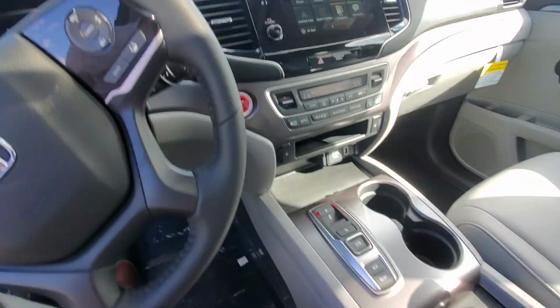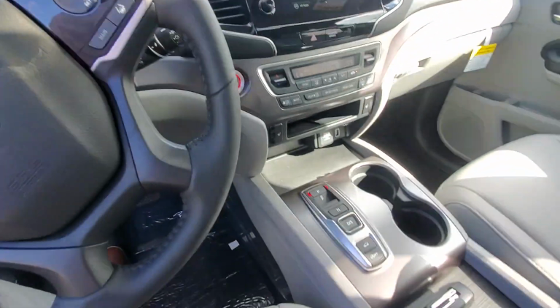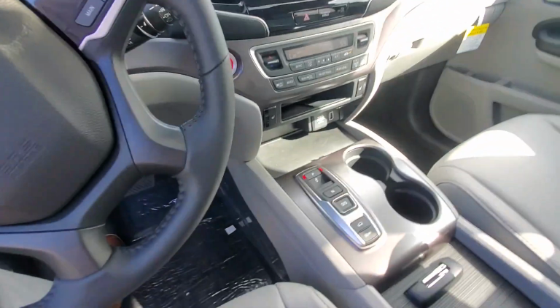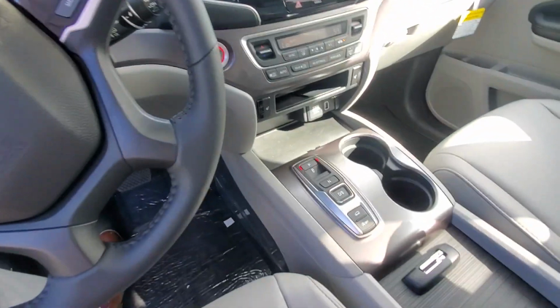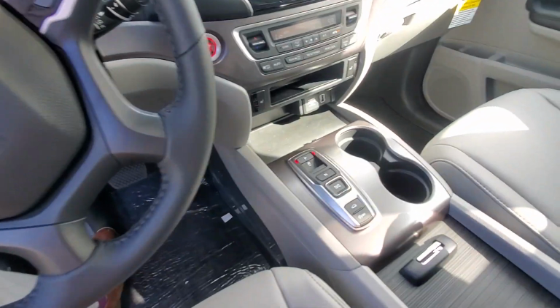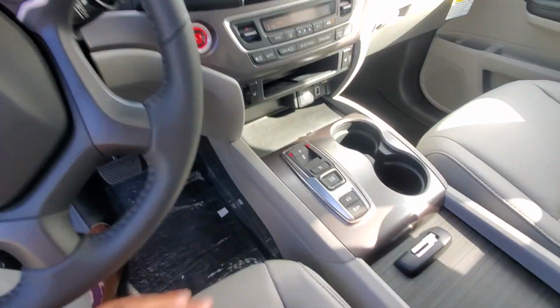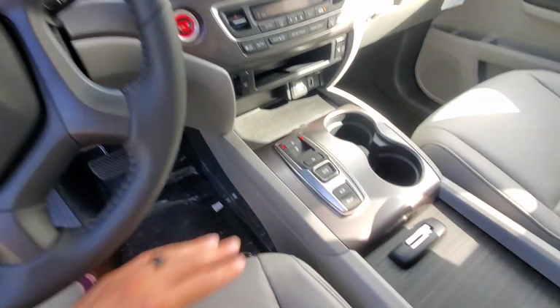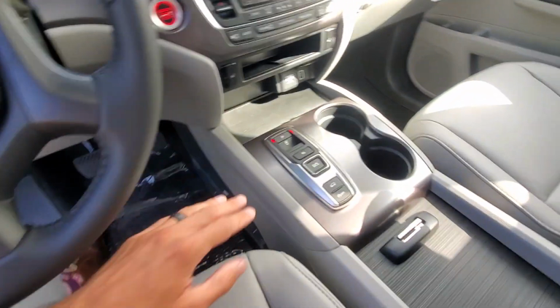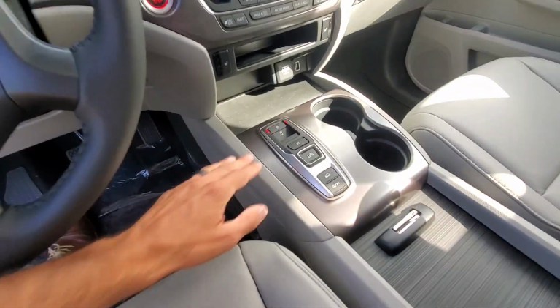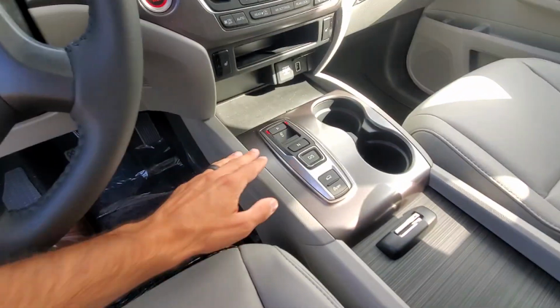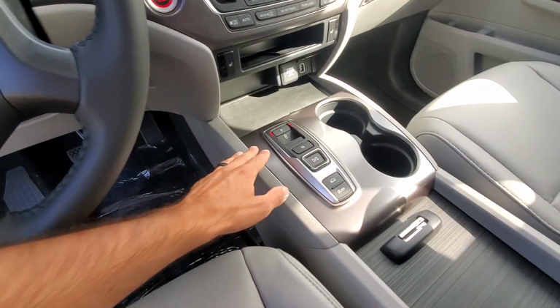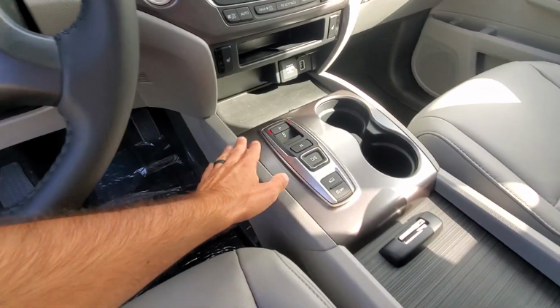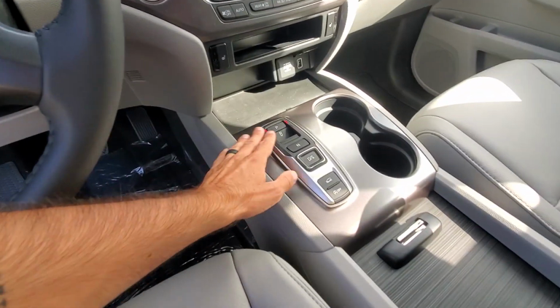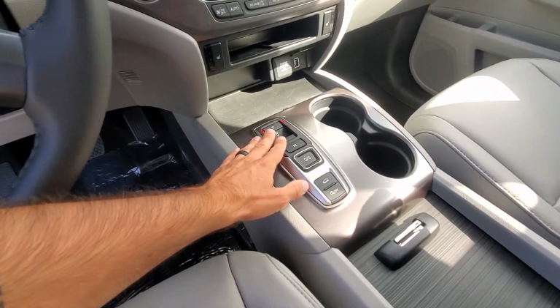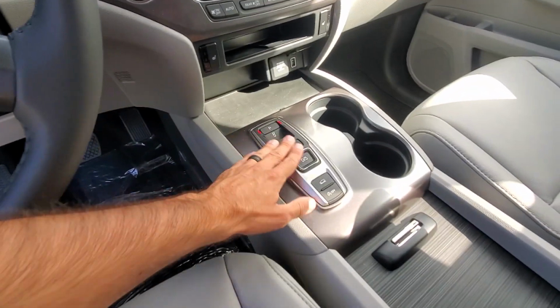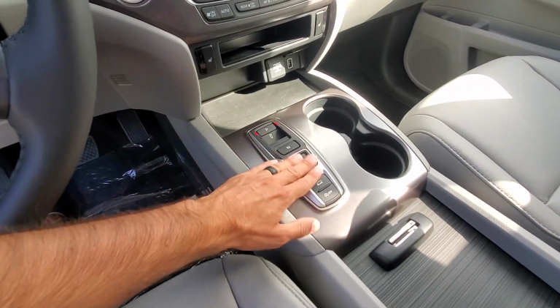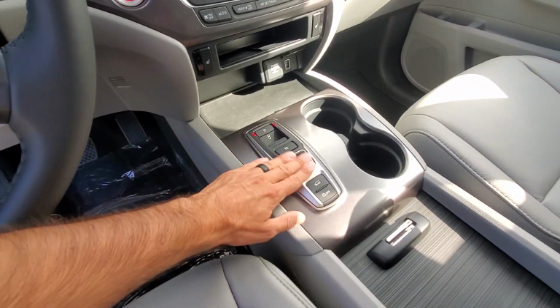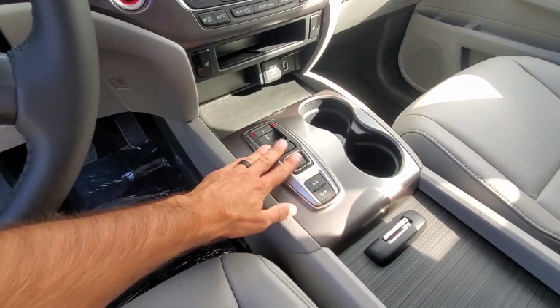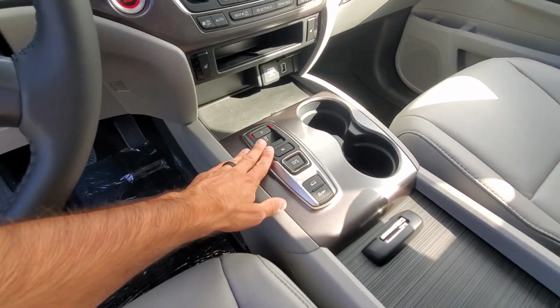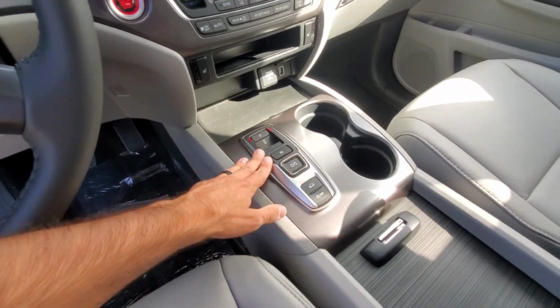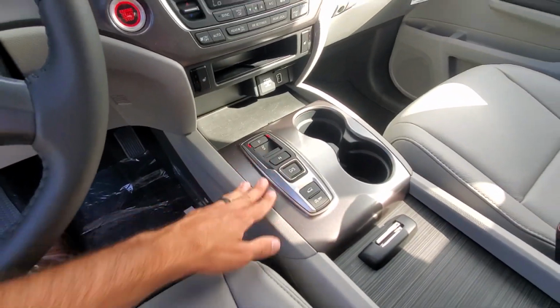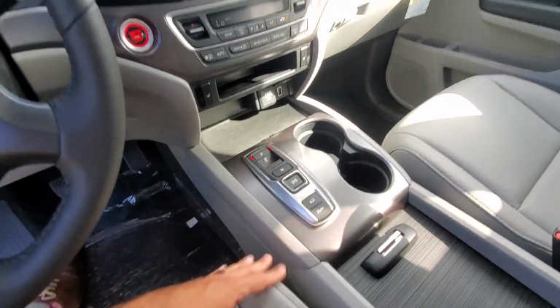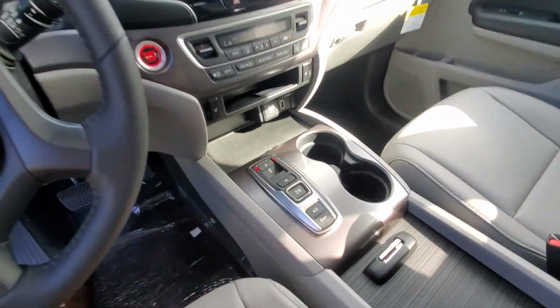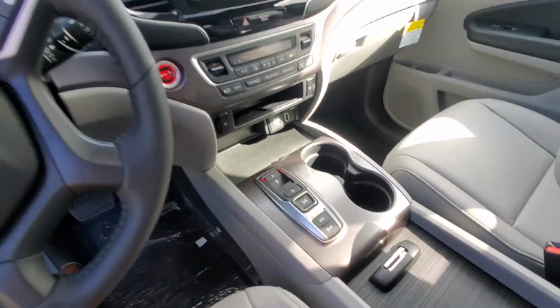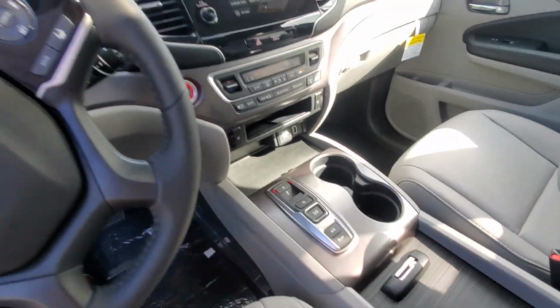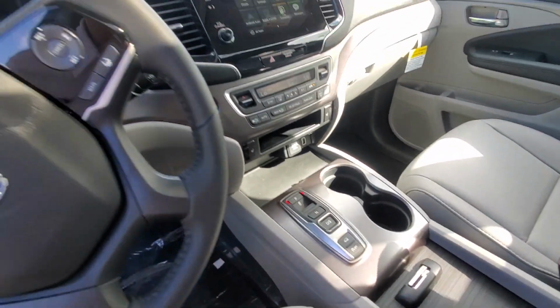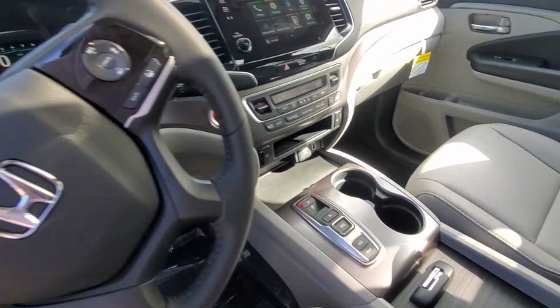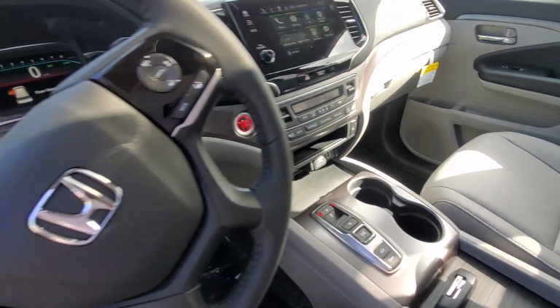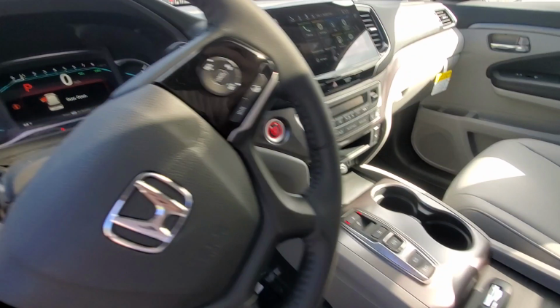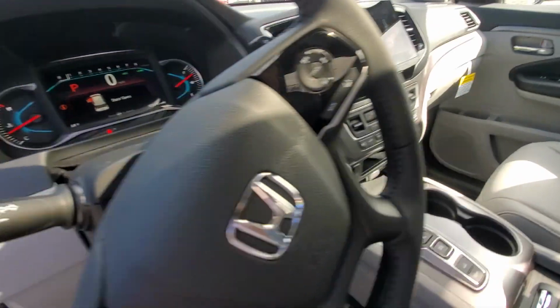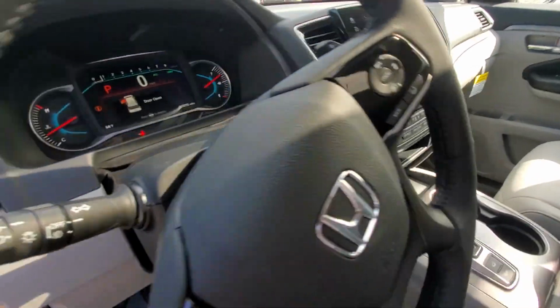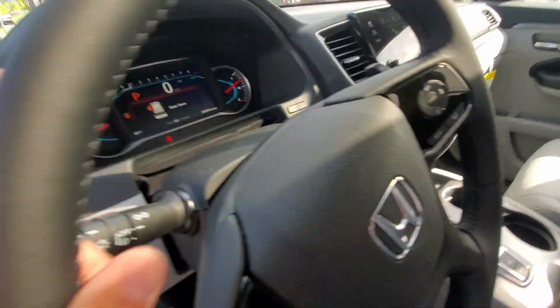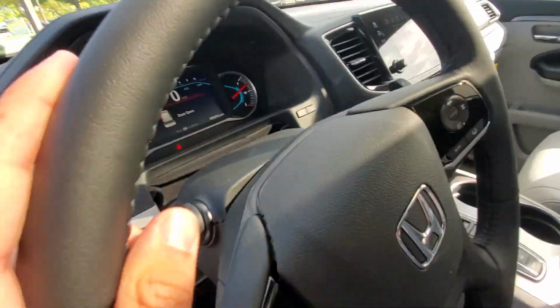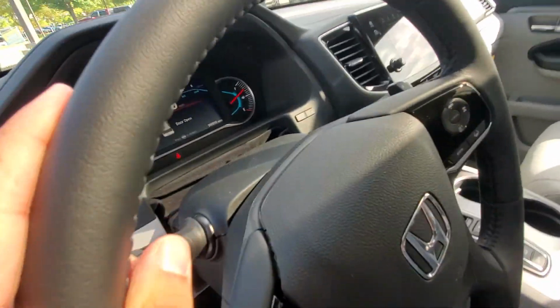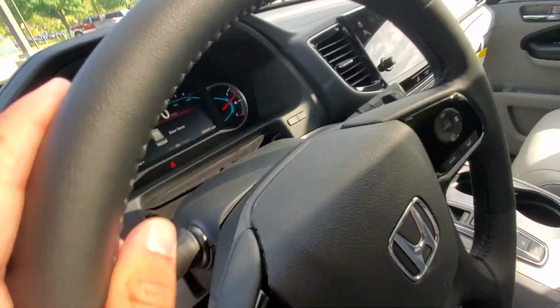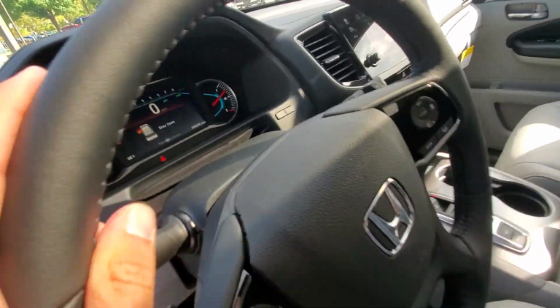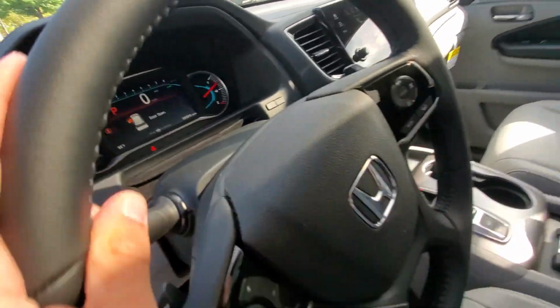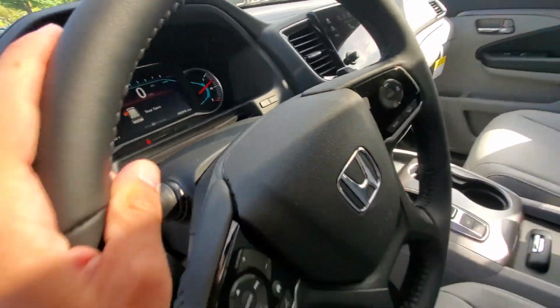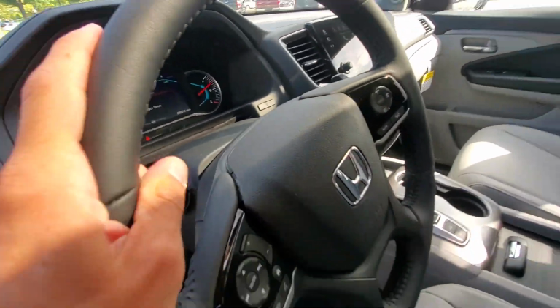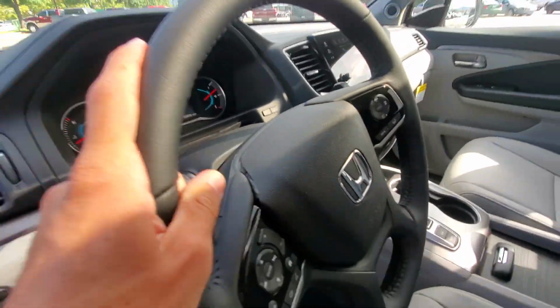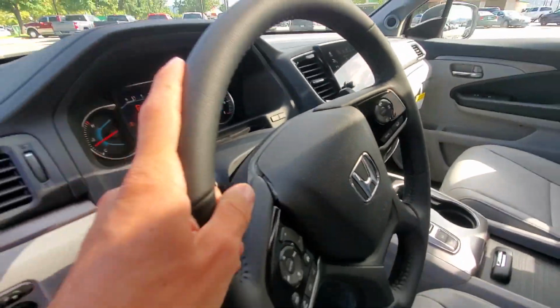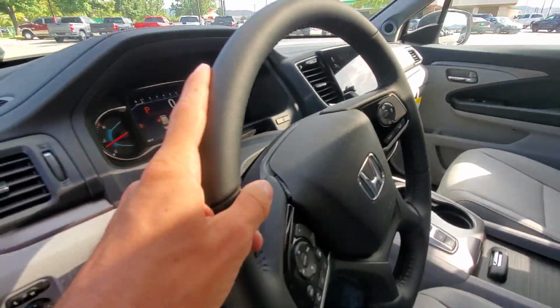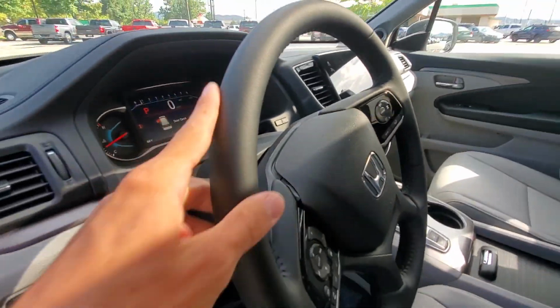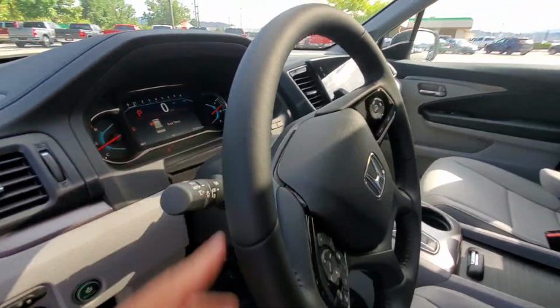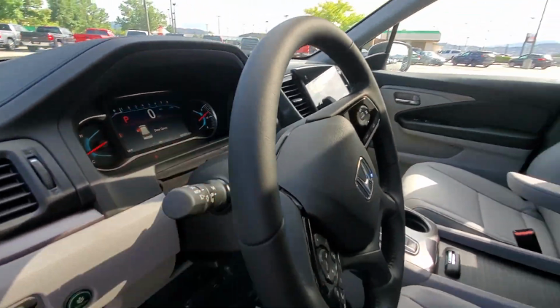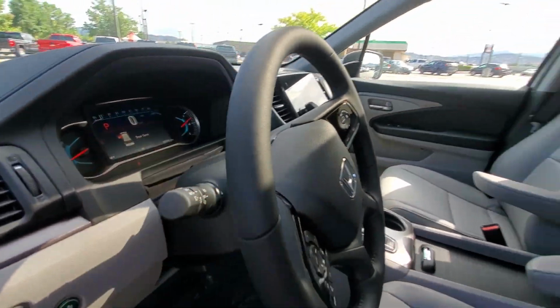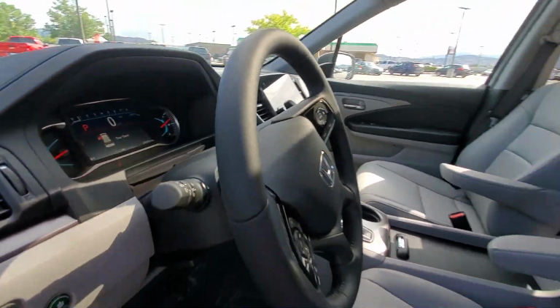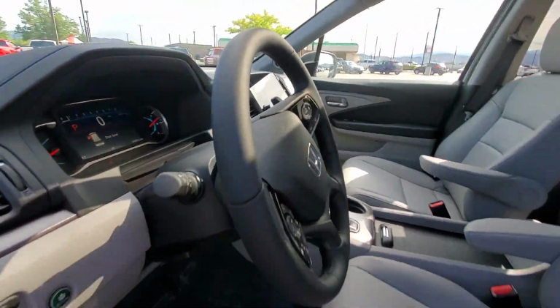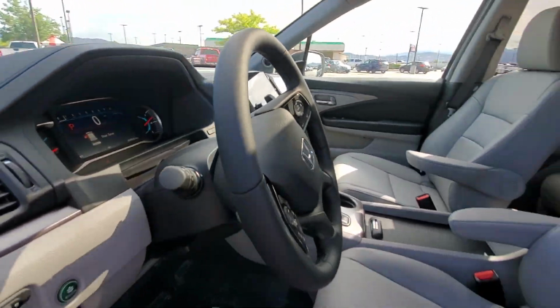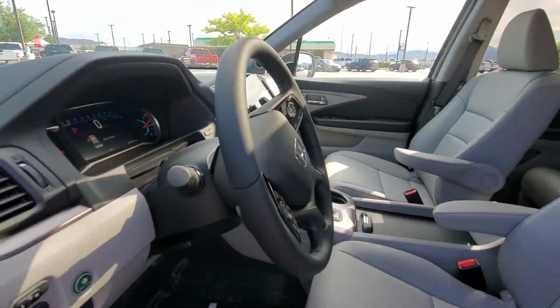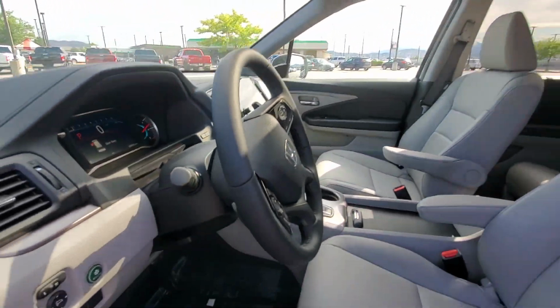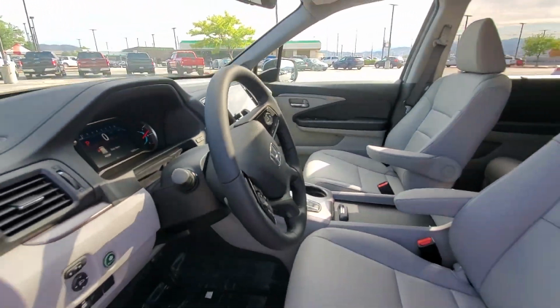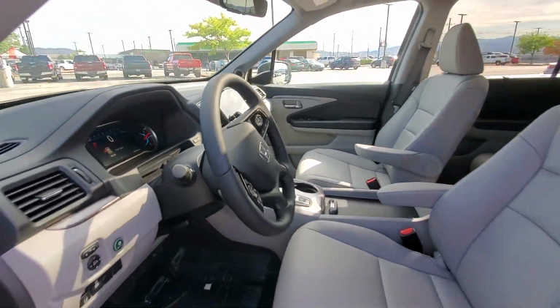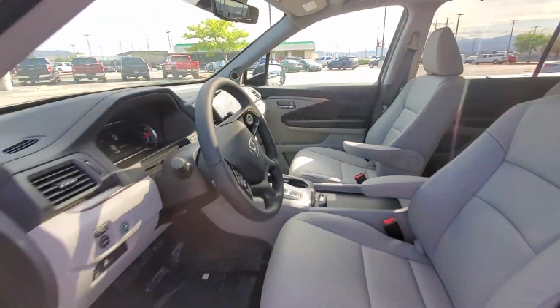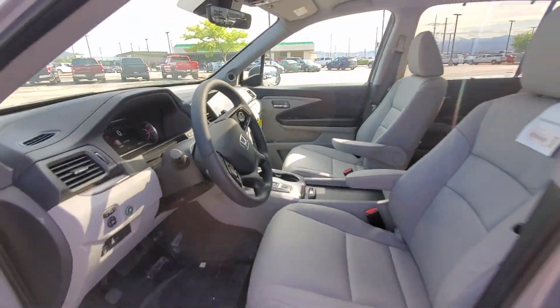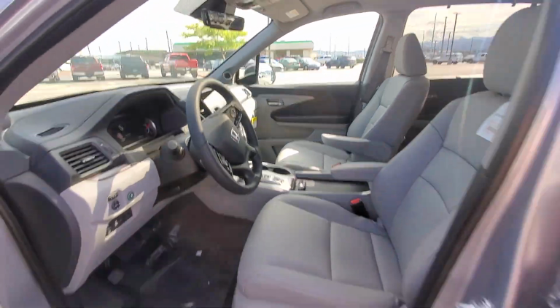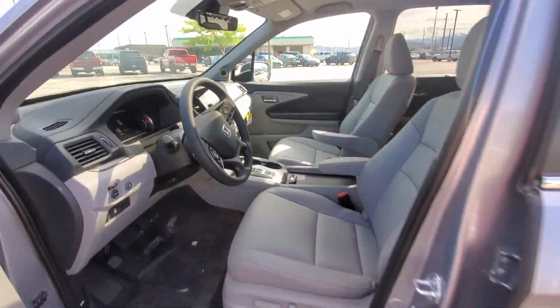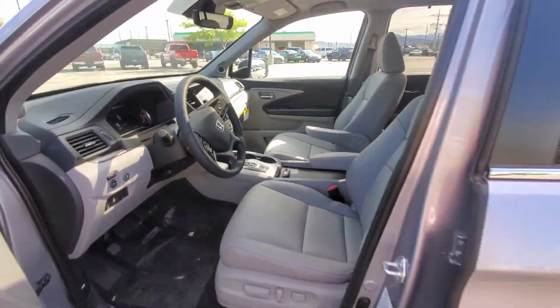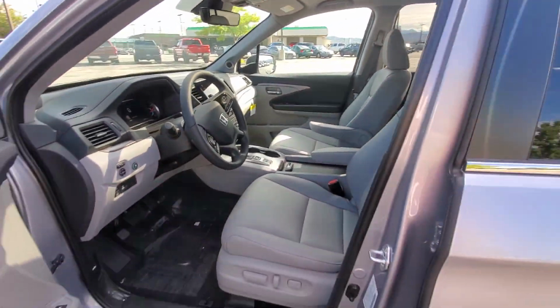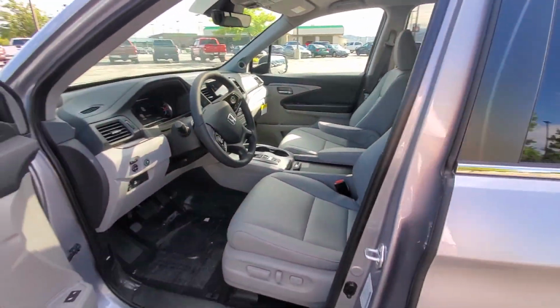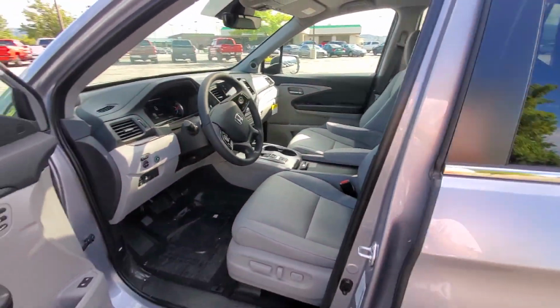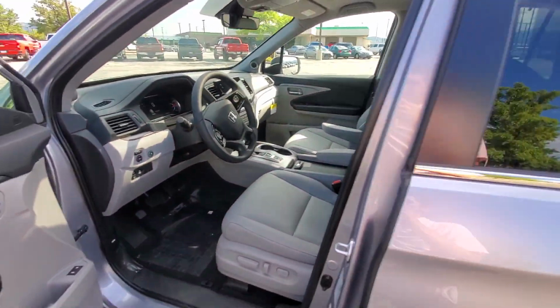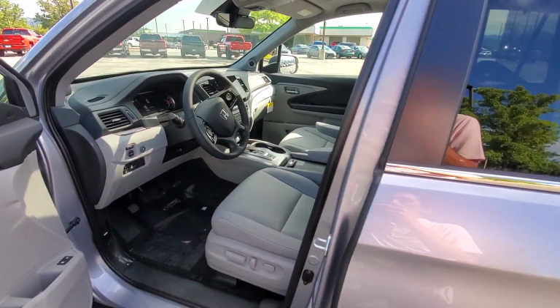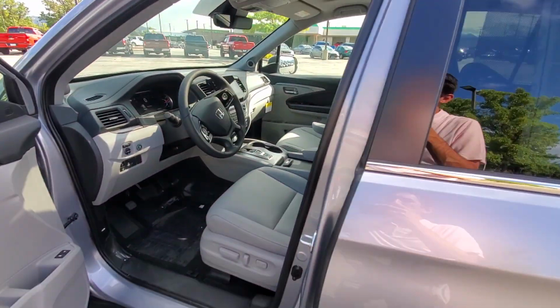One of the biggest changes is that there is no more gear shift for the Pilot. It is all button interior.